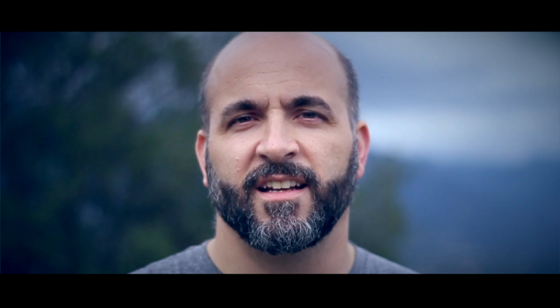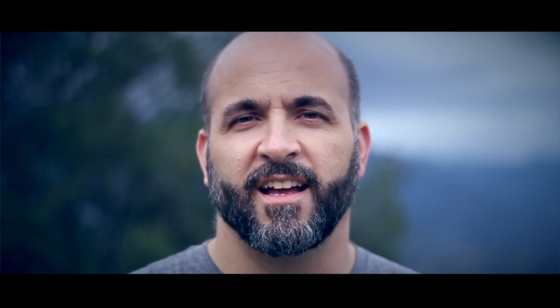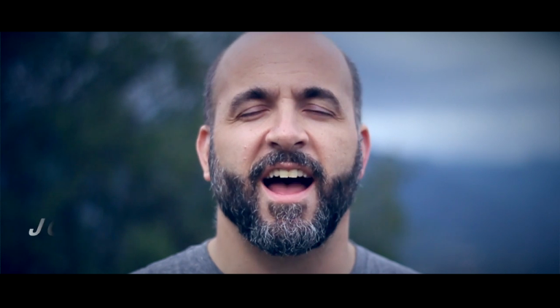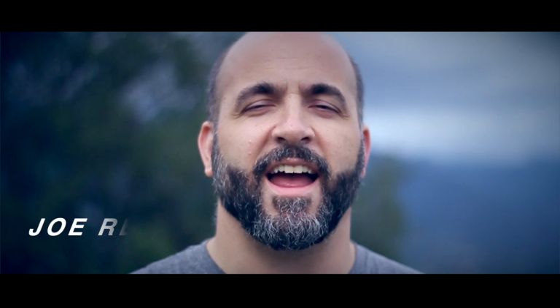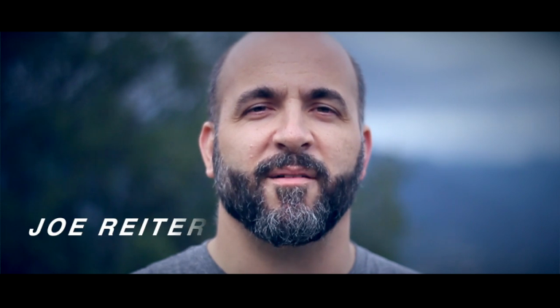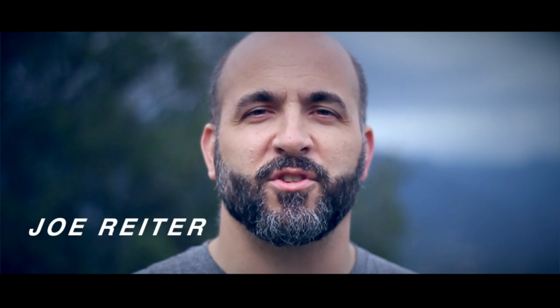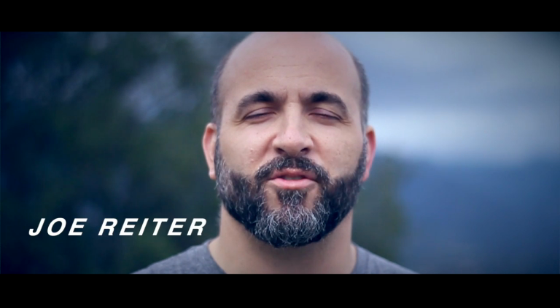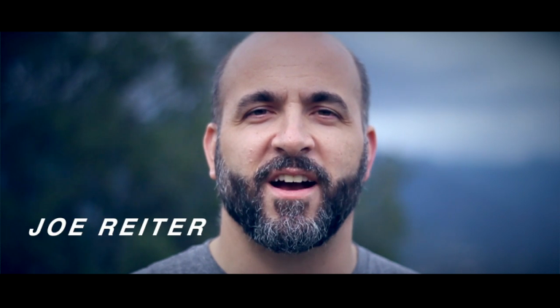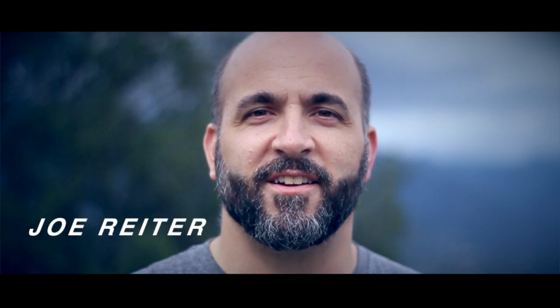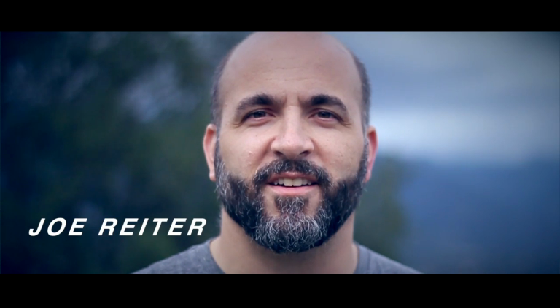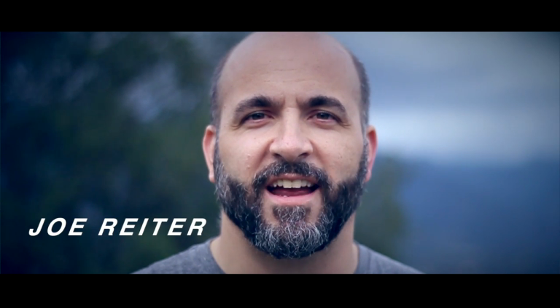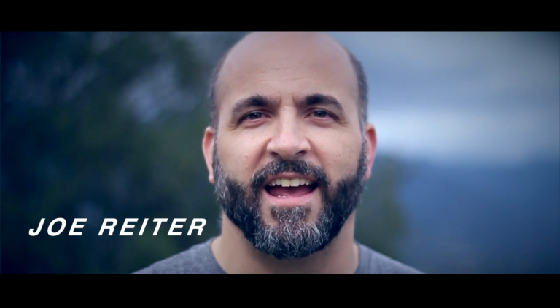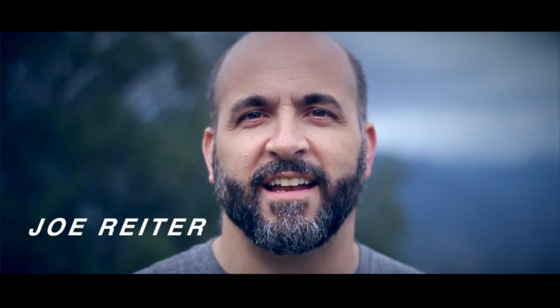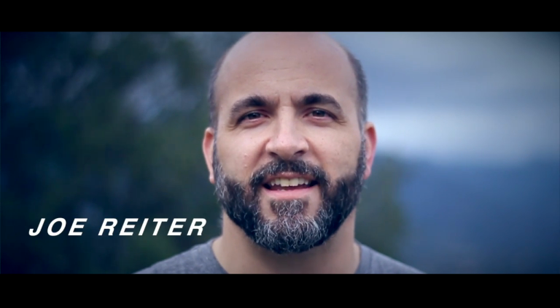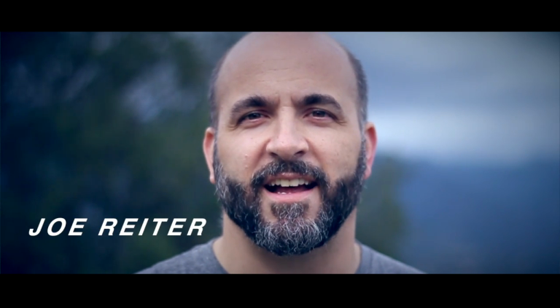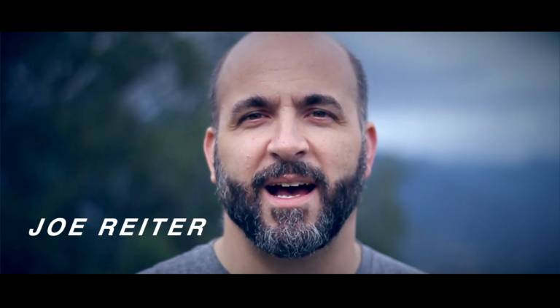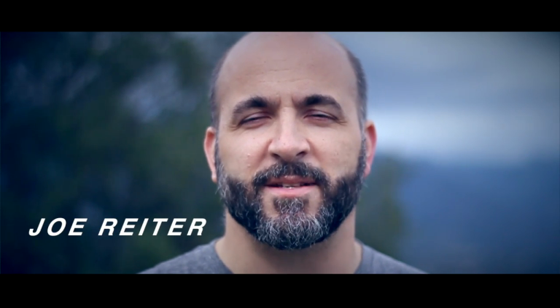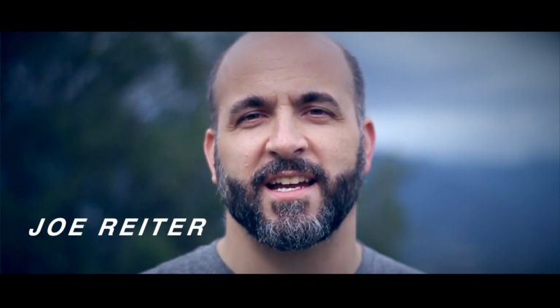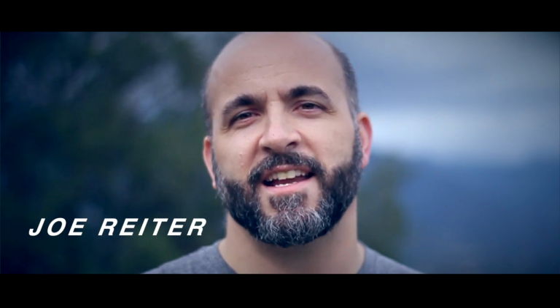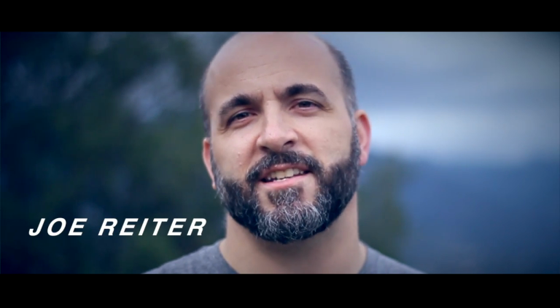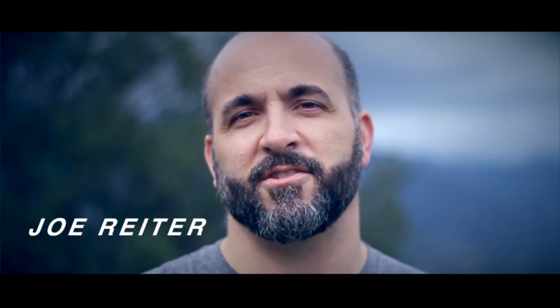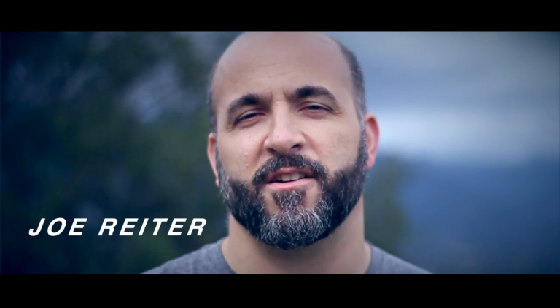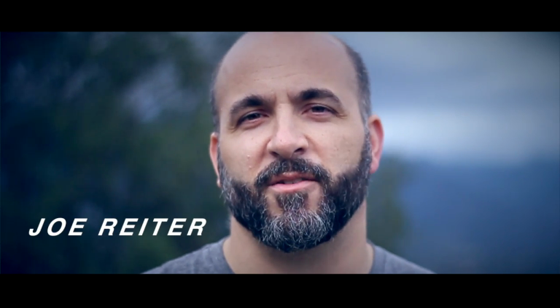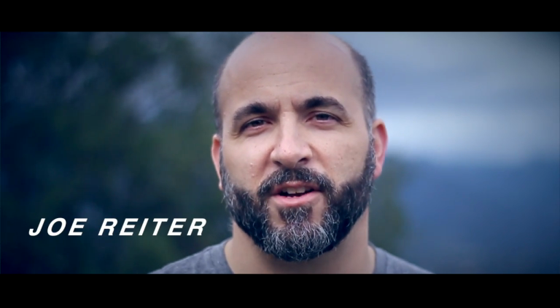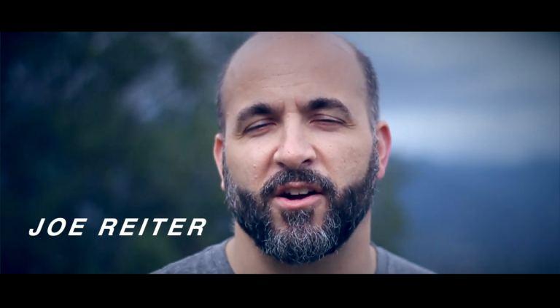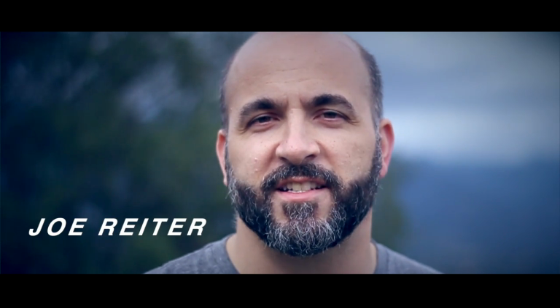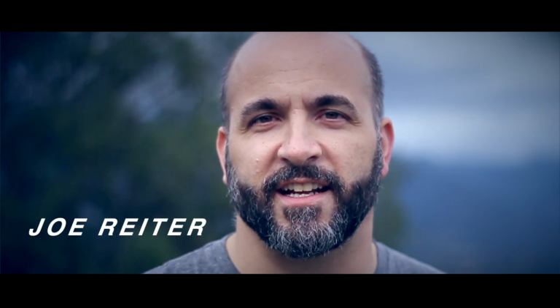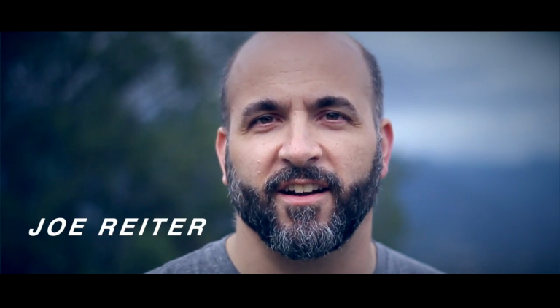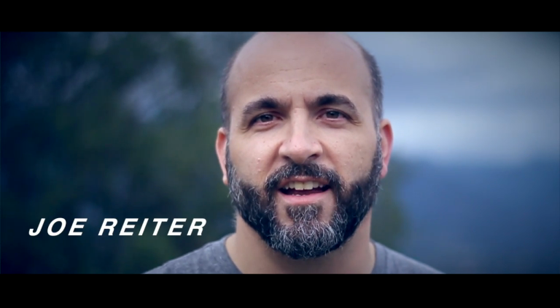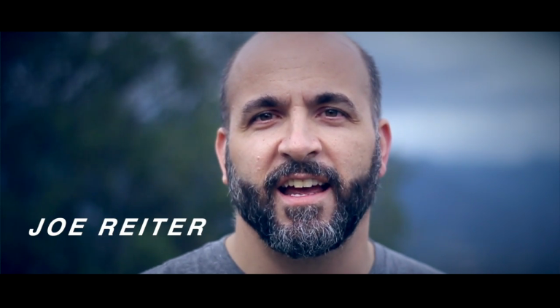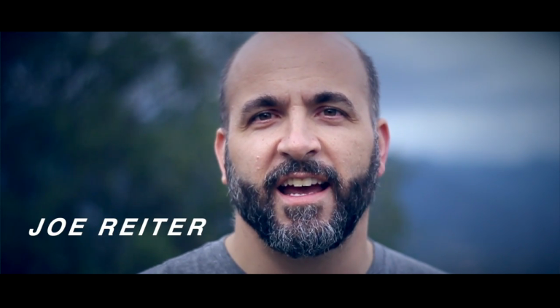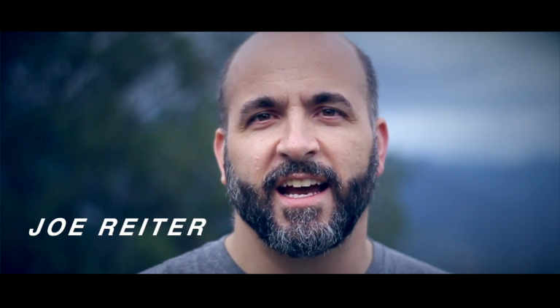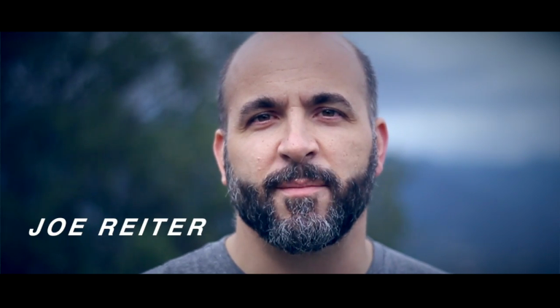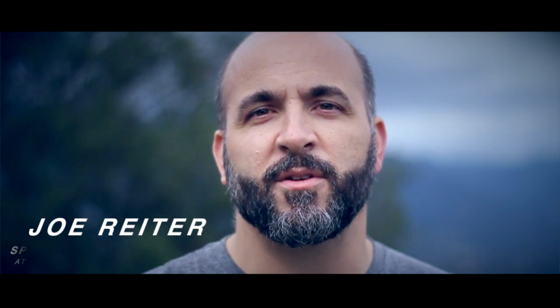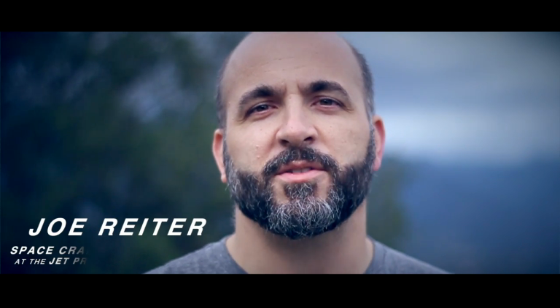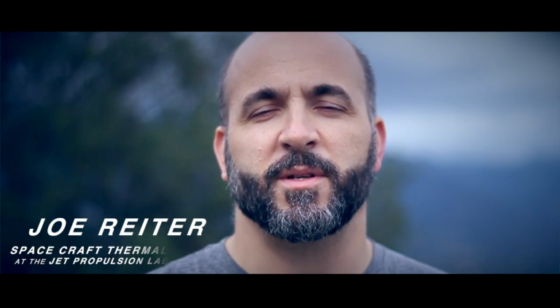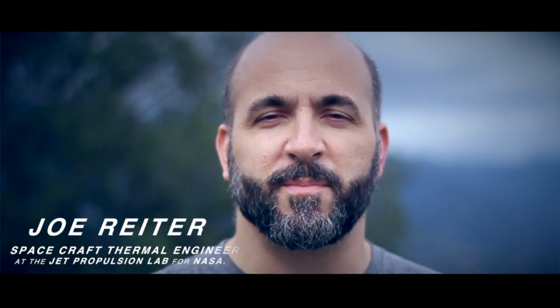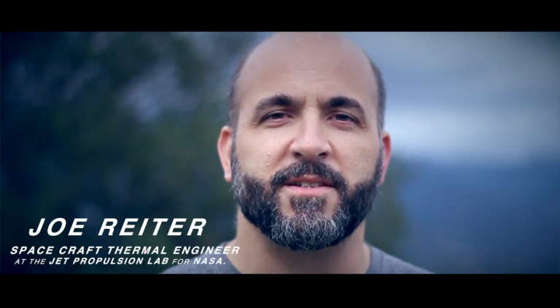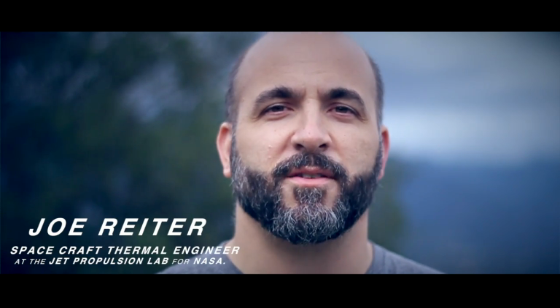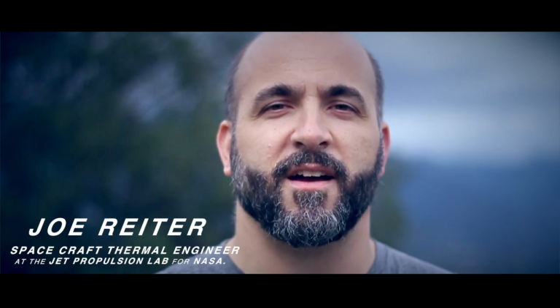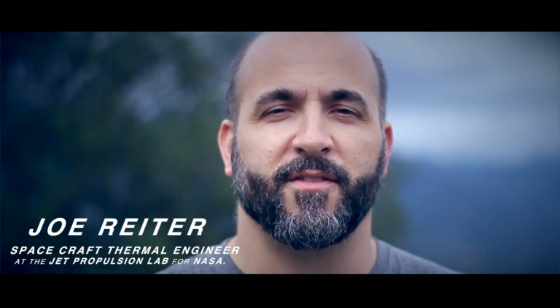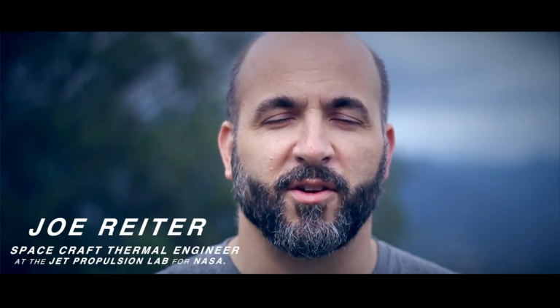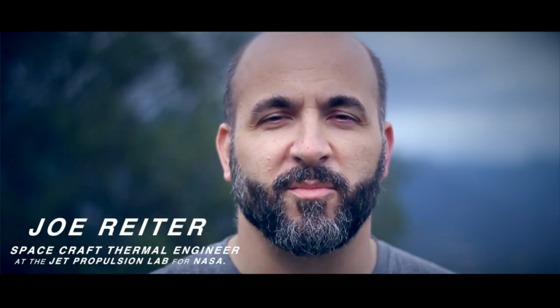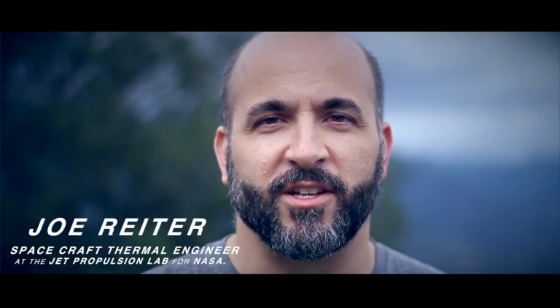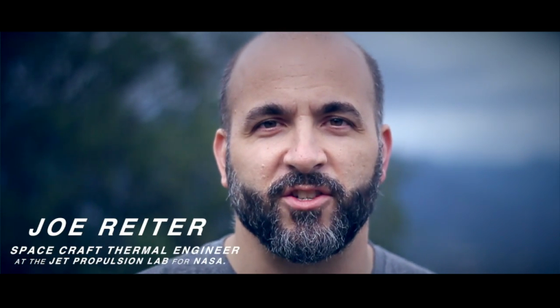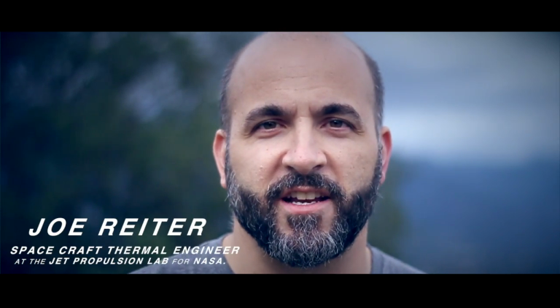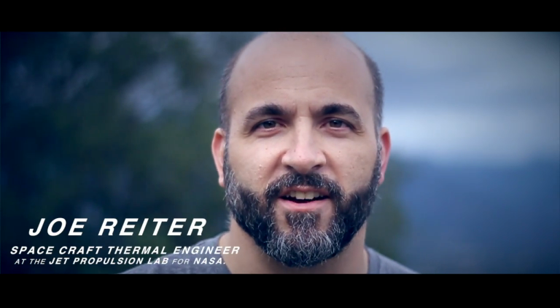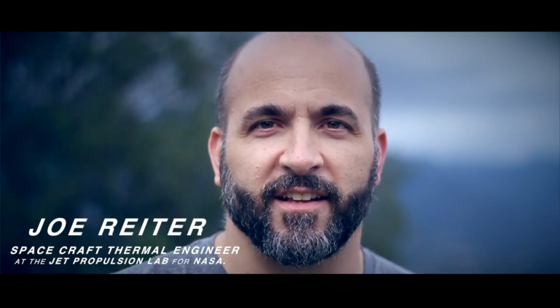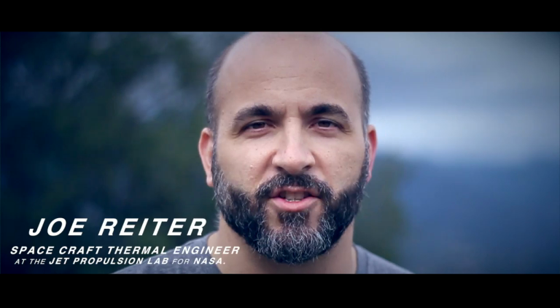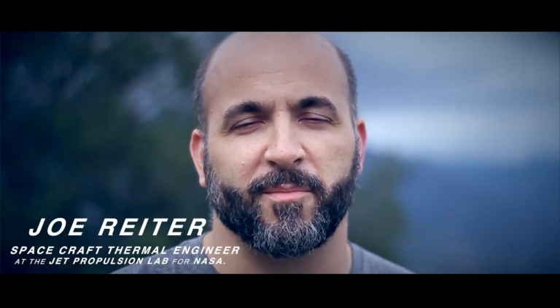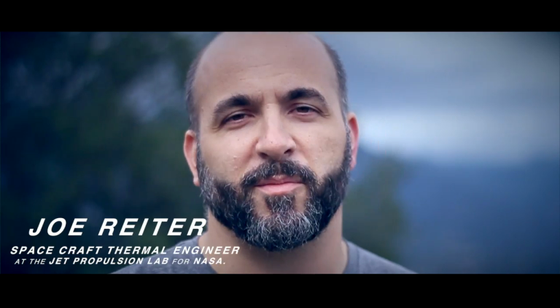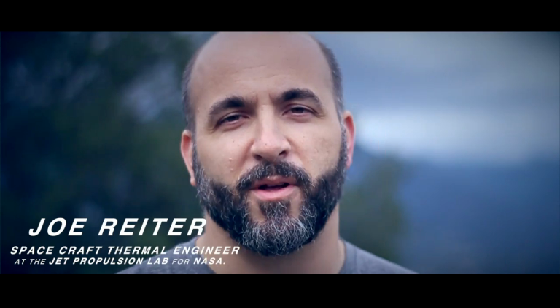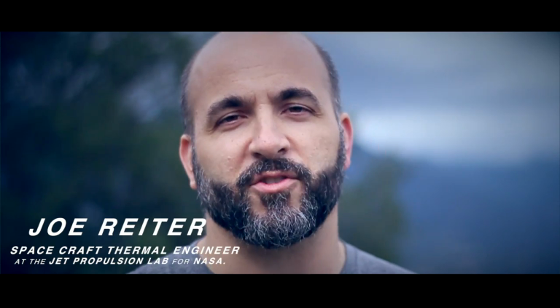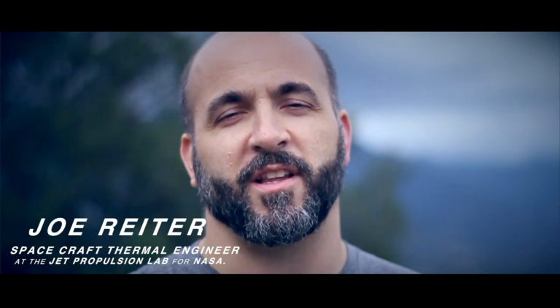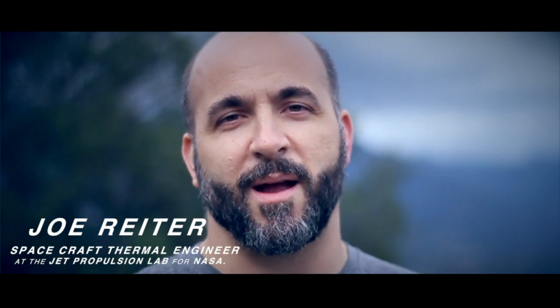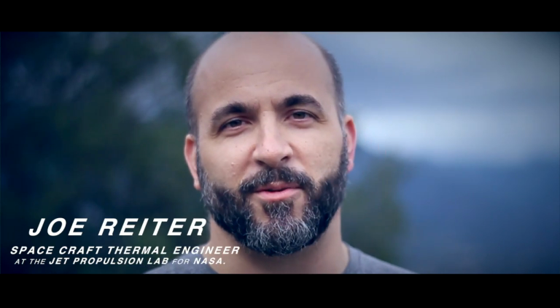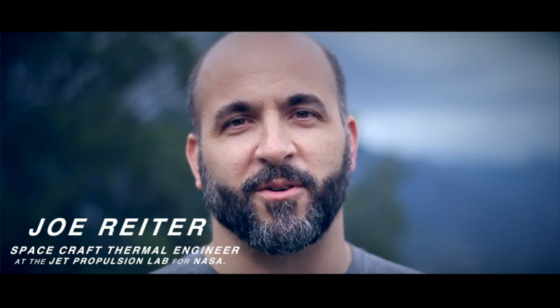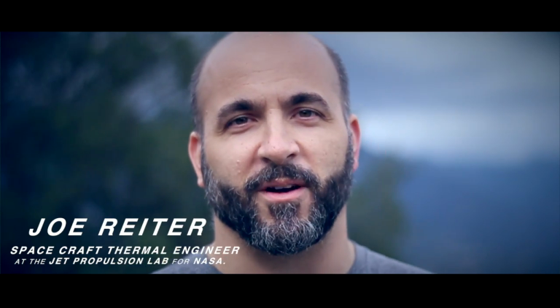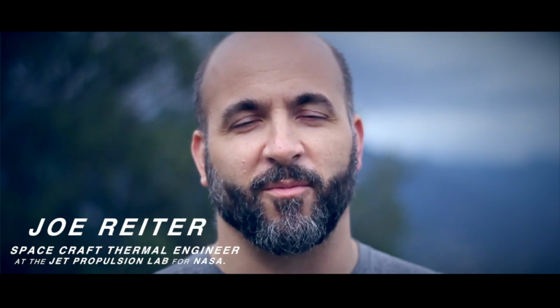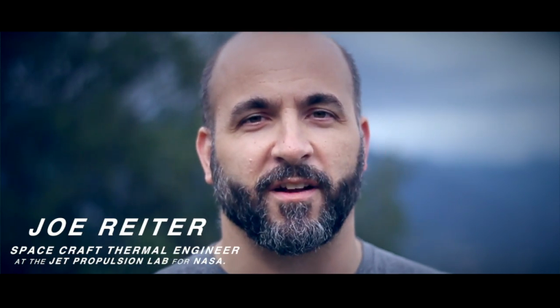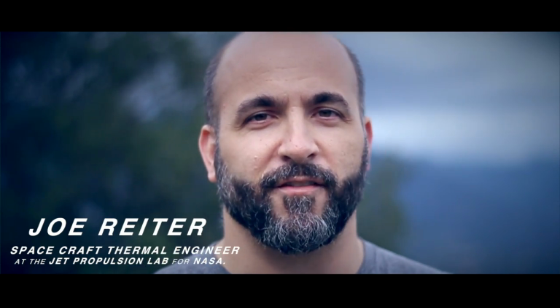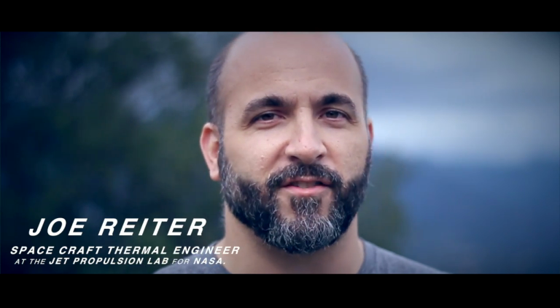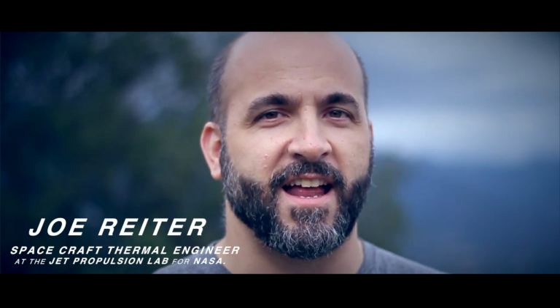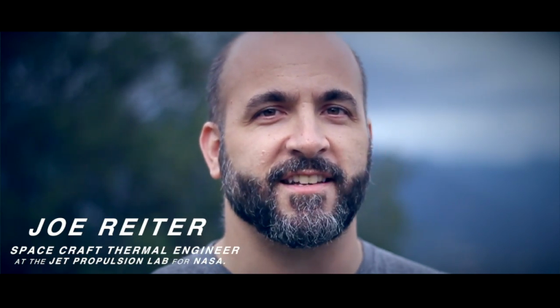Hi, I'm Joe Ryder, and I'm a science instructor at ArtCenter, and I'm also a spacecraft thermal engineer at the Jet Propulsion Laboratory working for NASA.